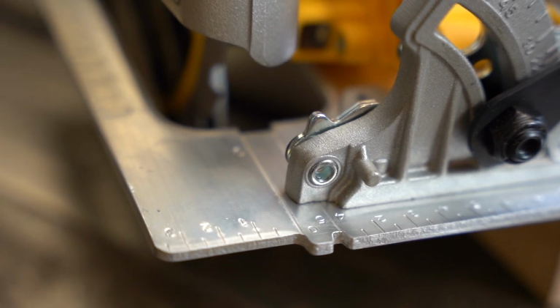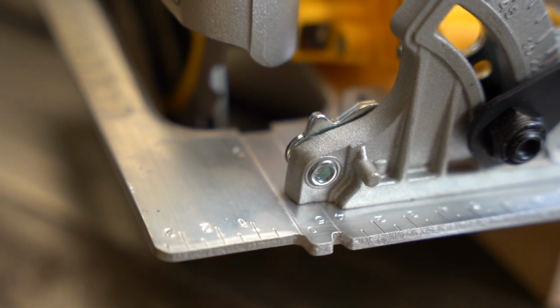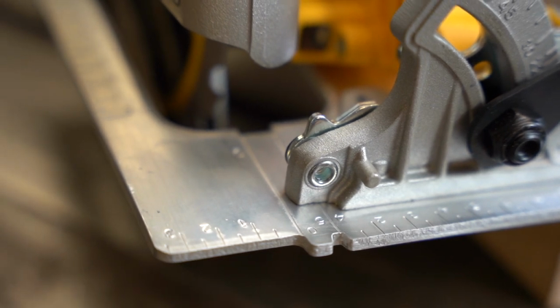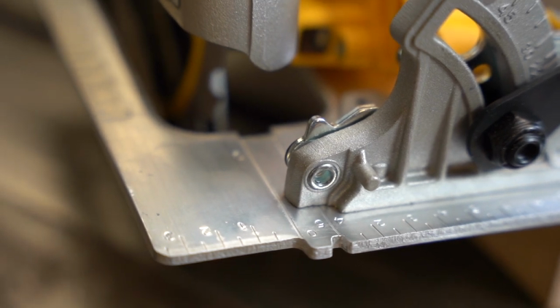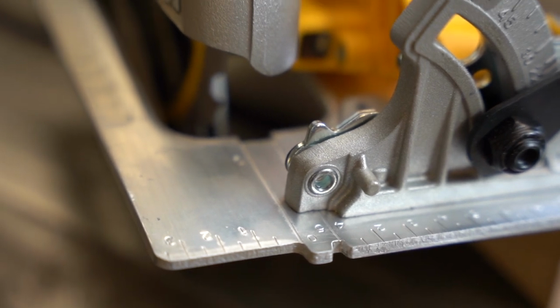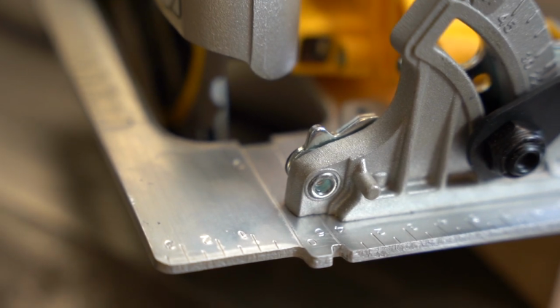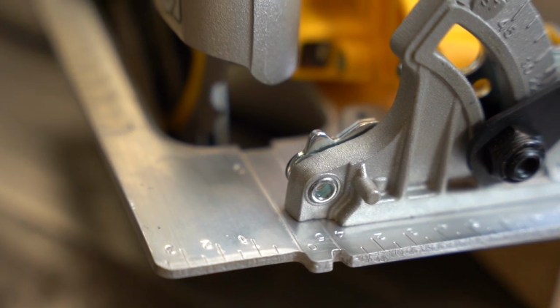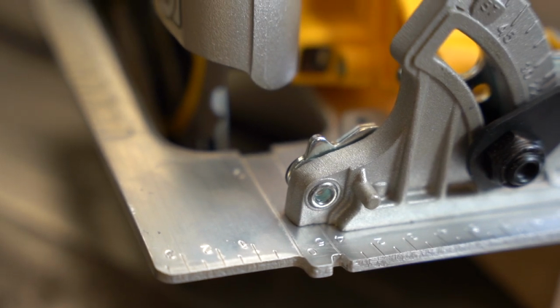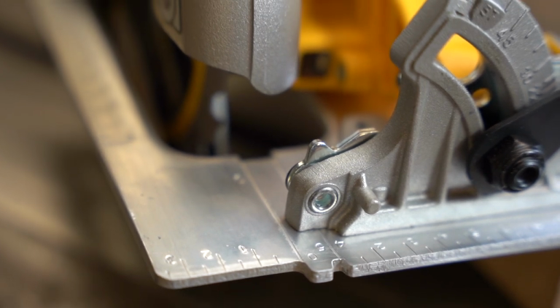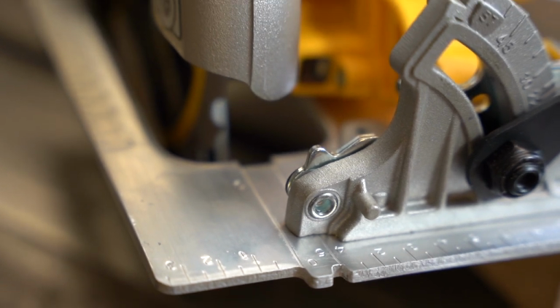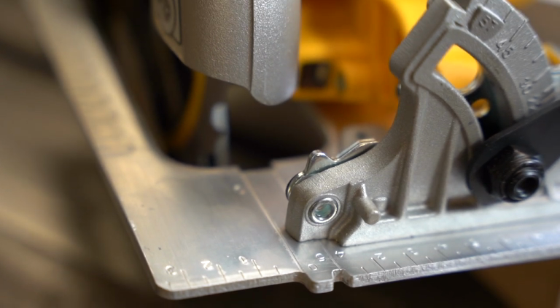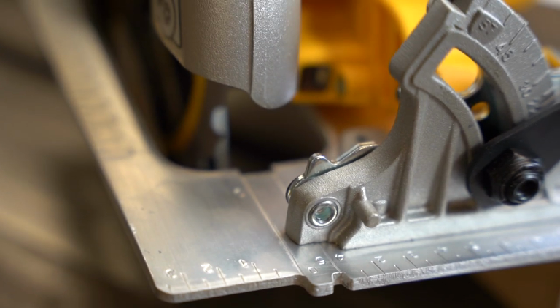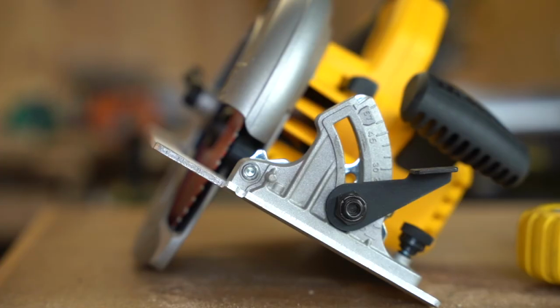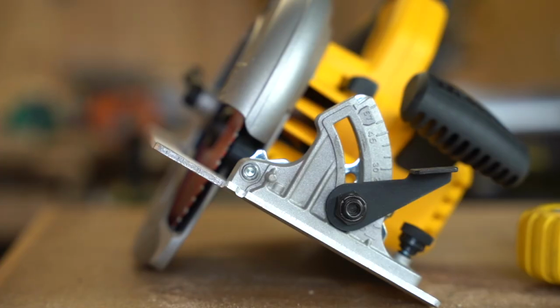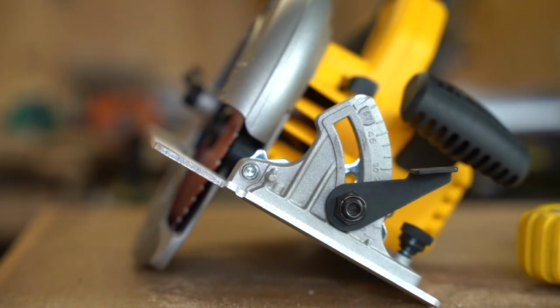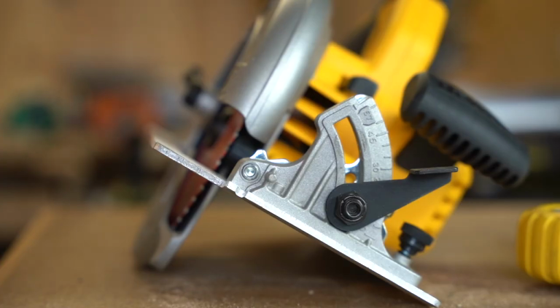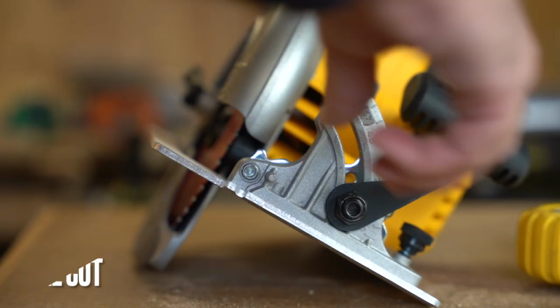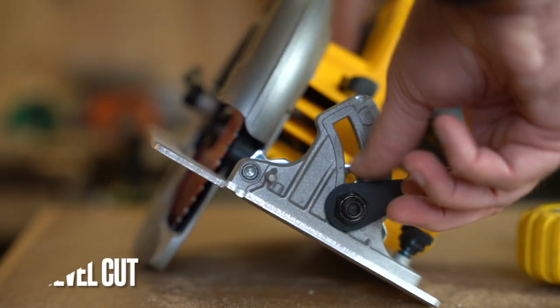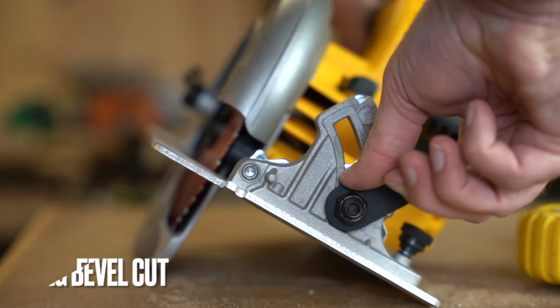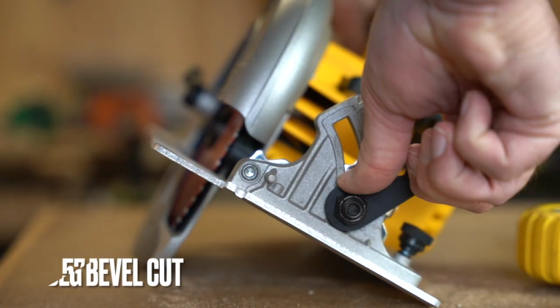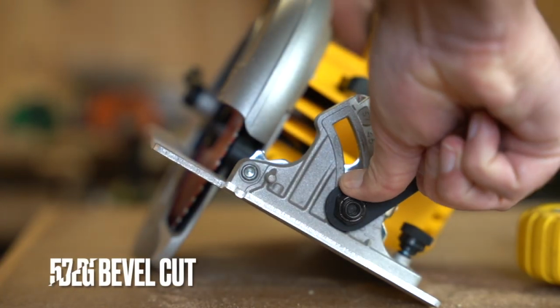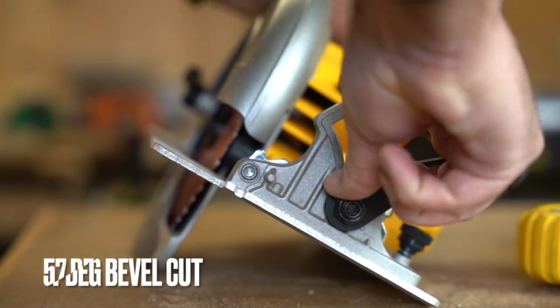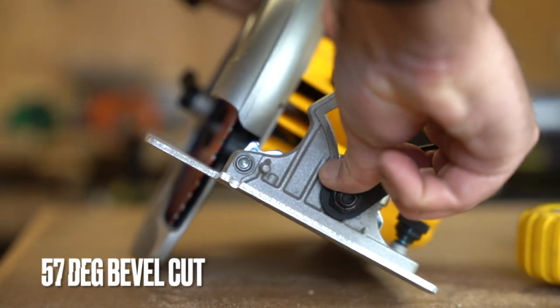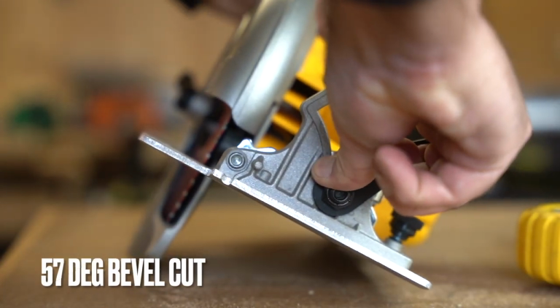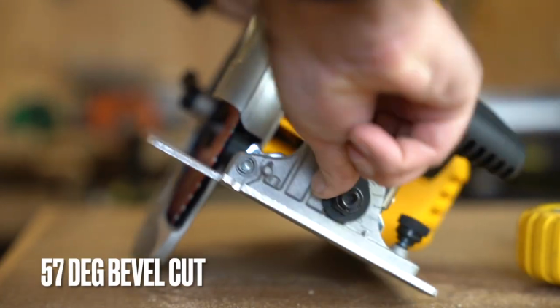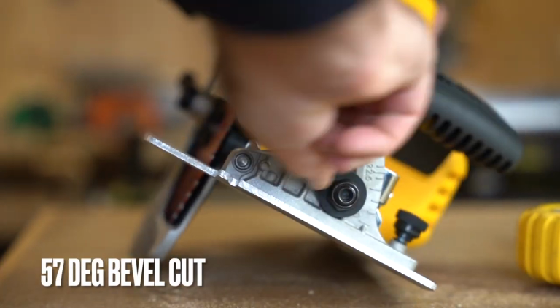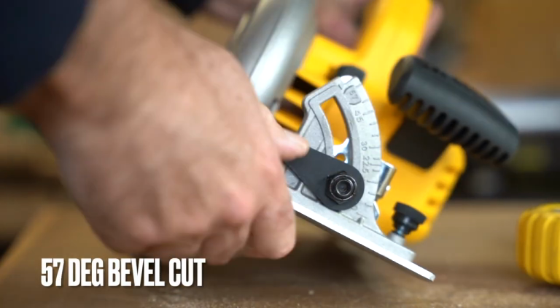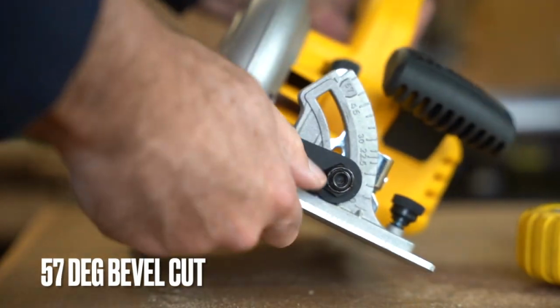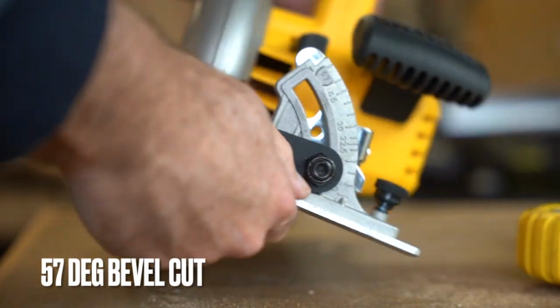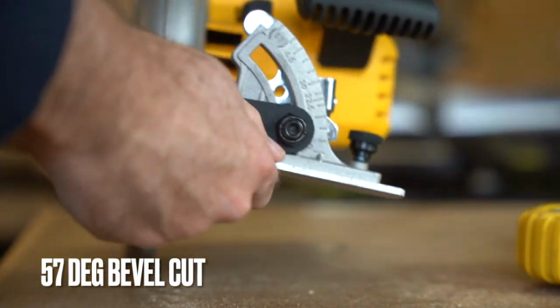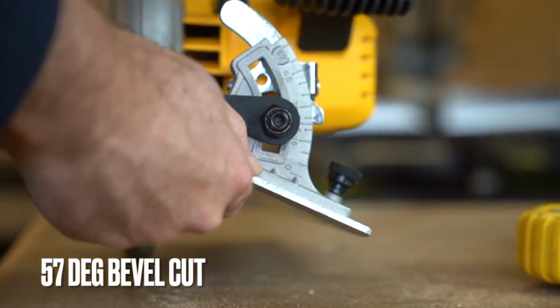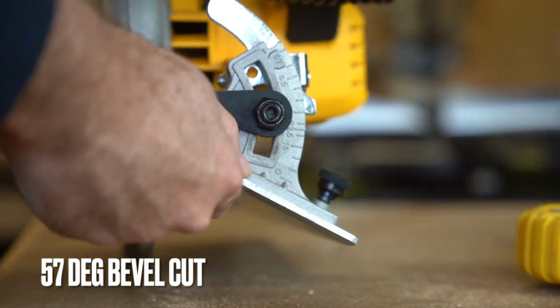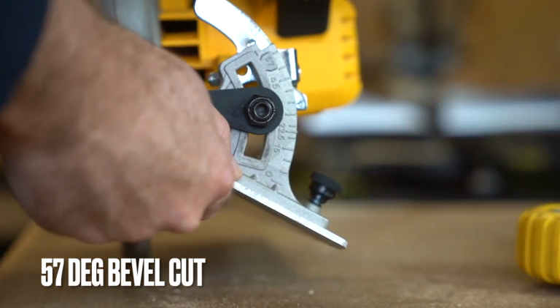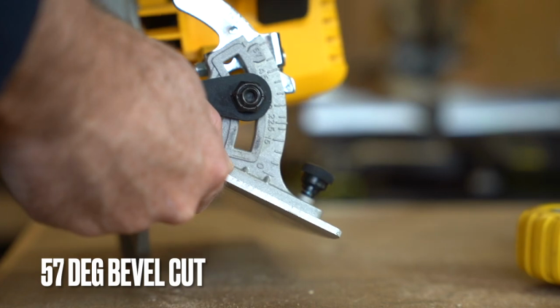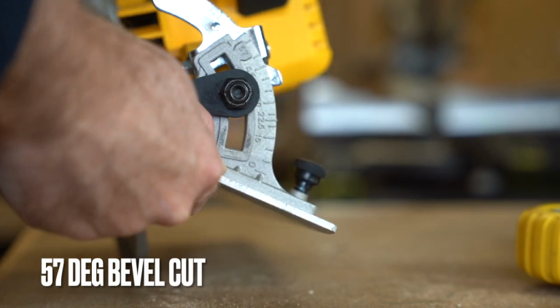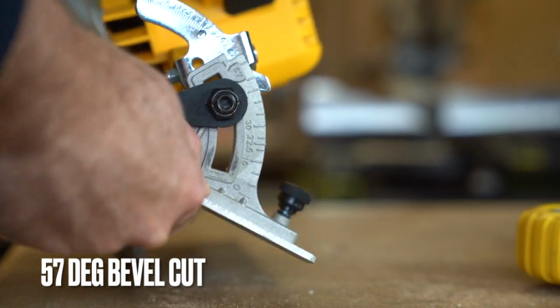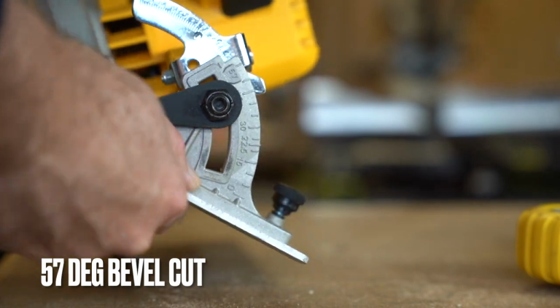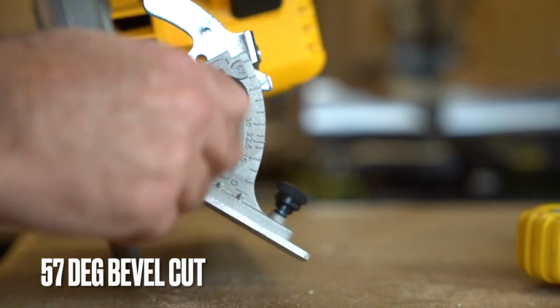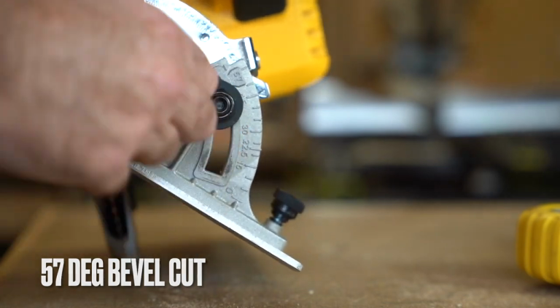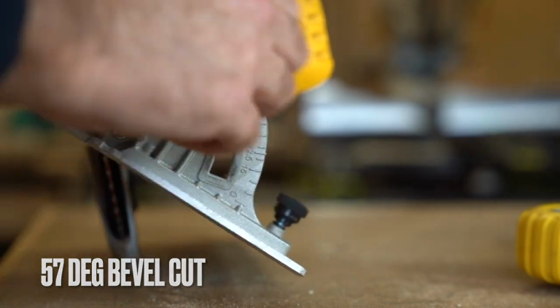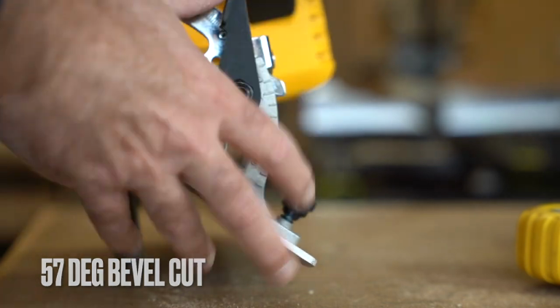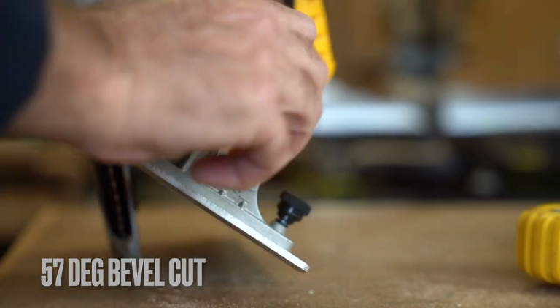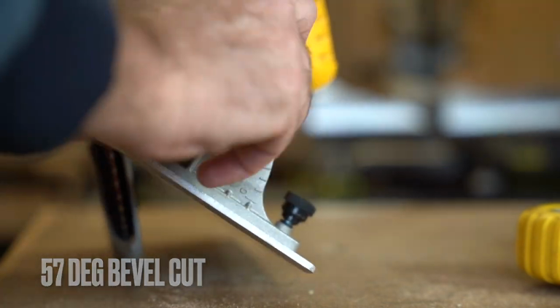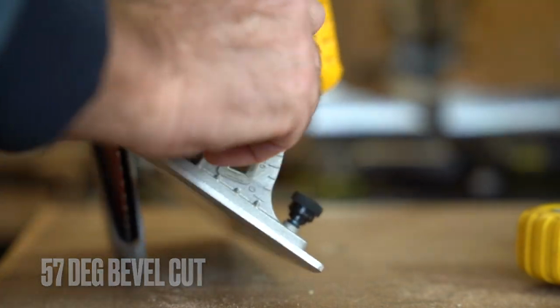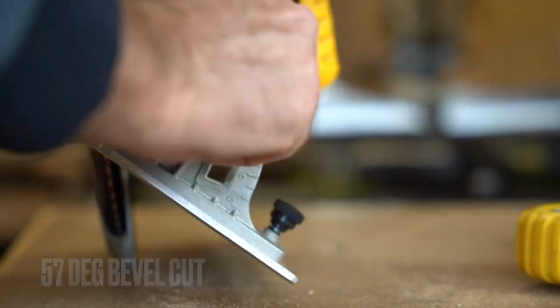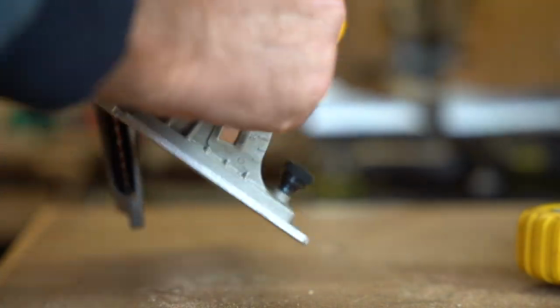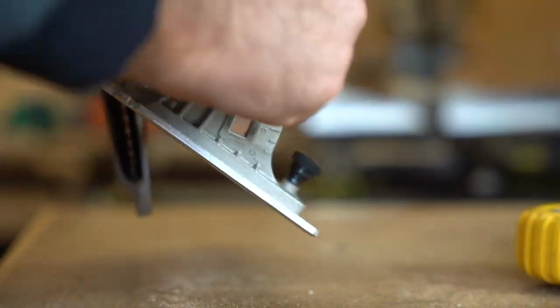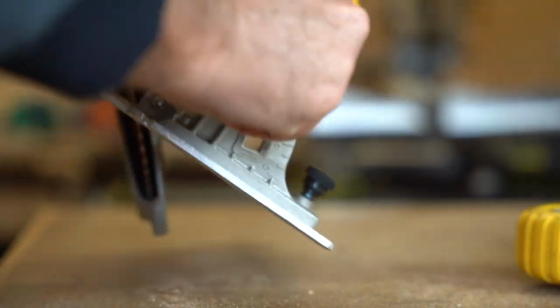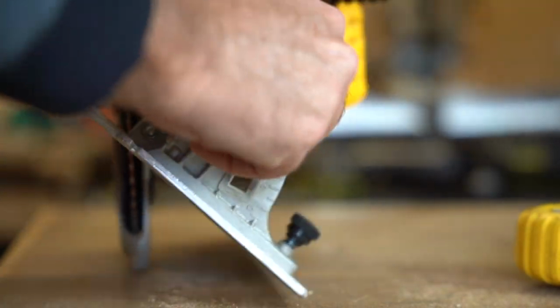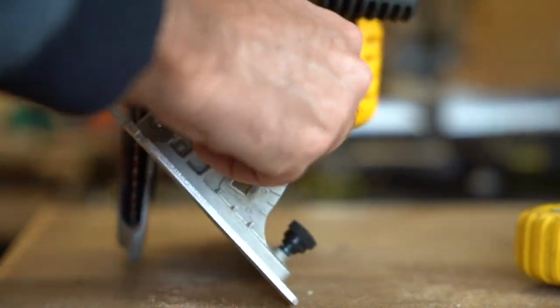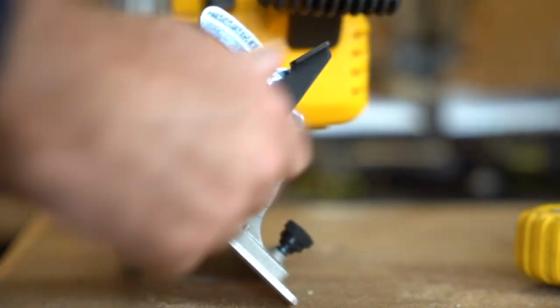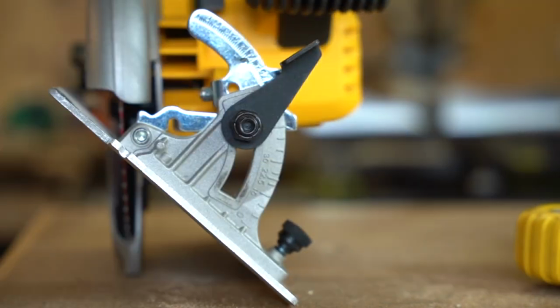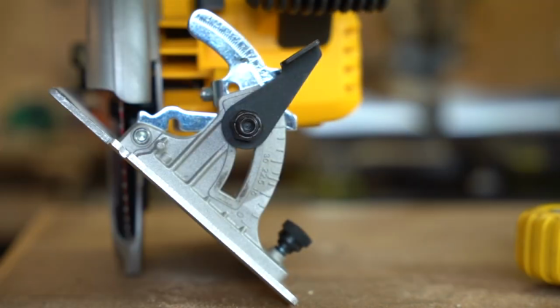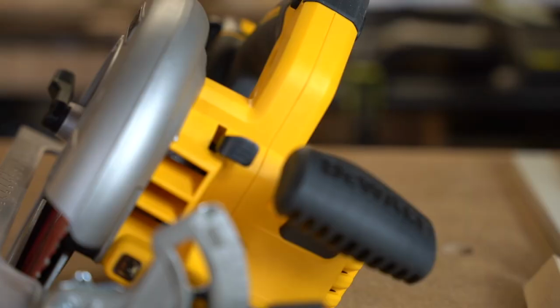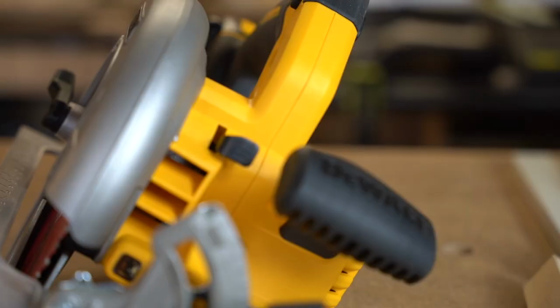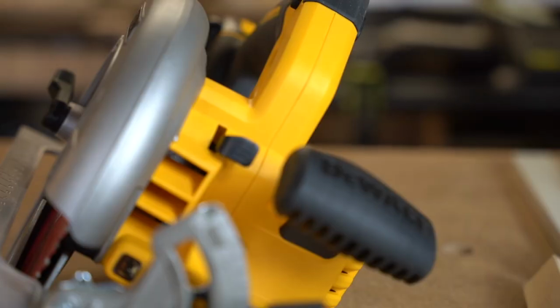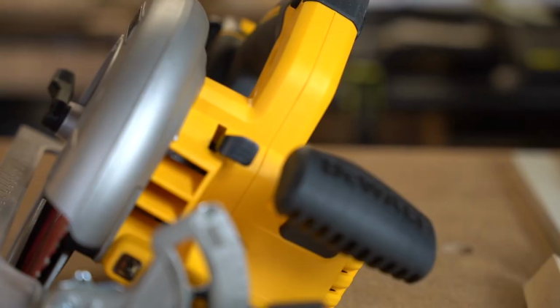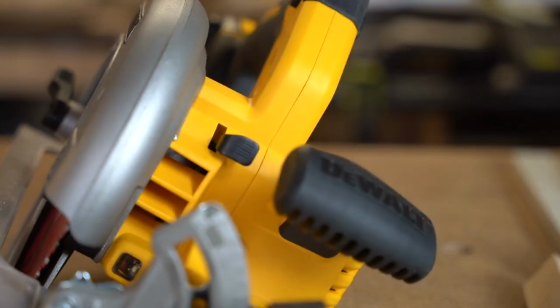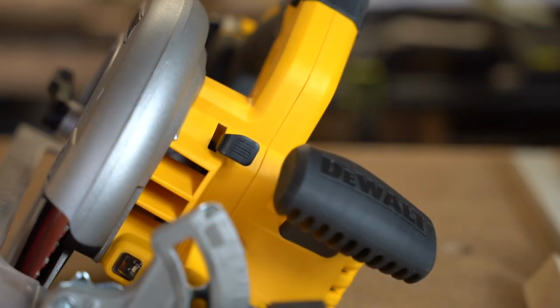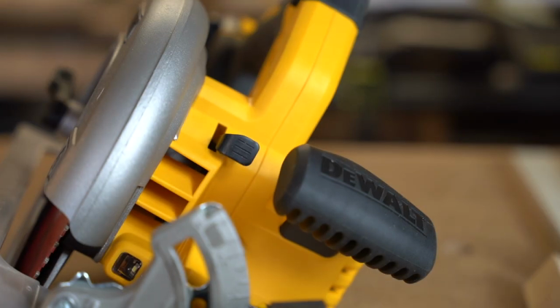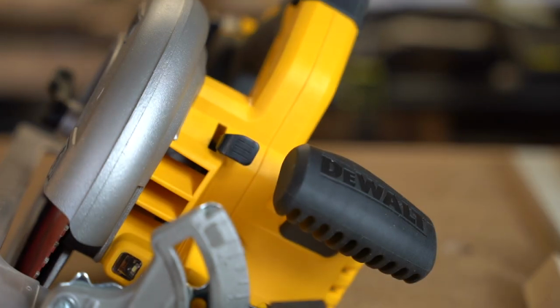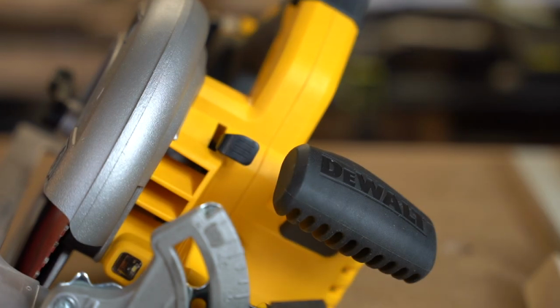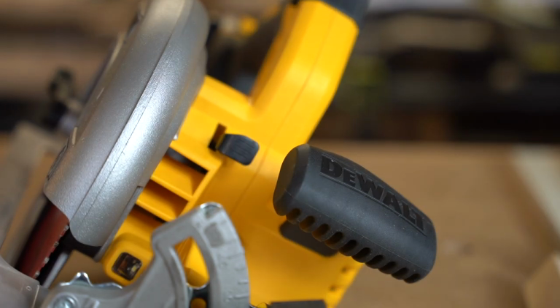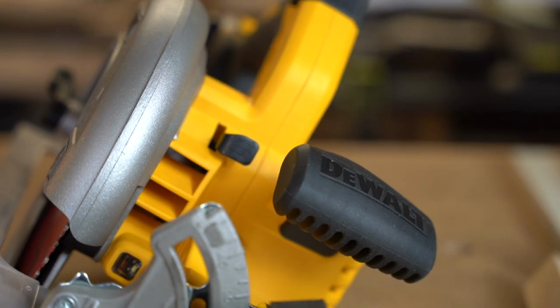The numbers on the base plate are really clear and they're stamped in, which I like. You can adjust the plate to a 57-degree maximum angle.